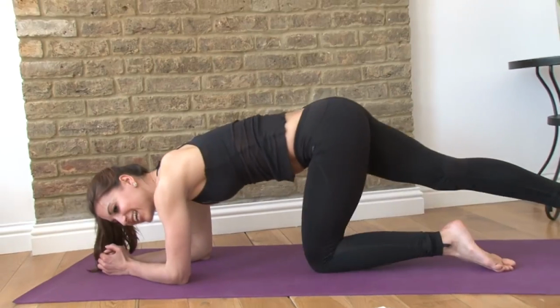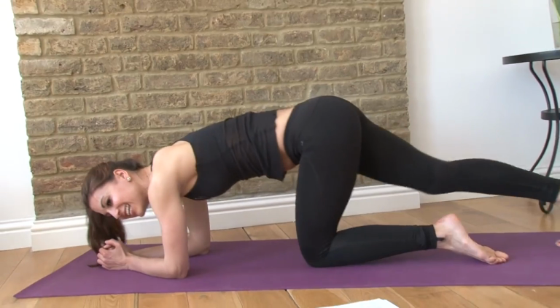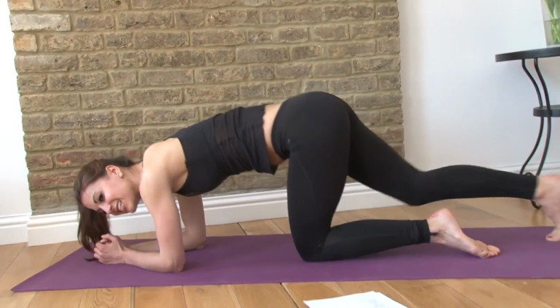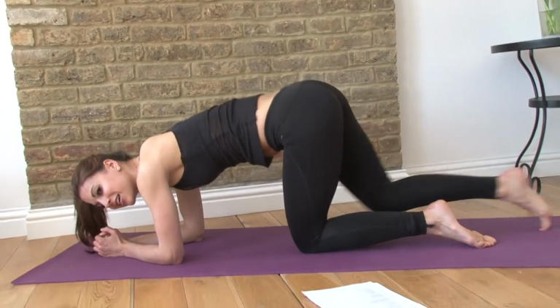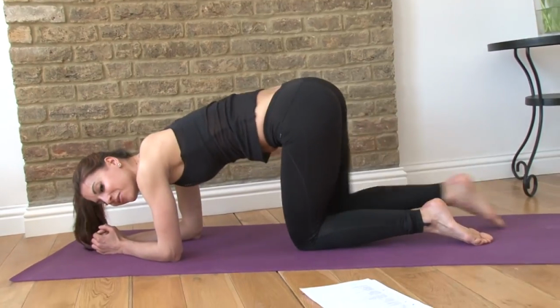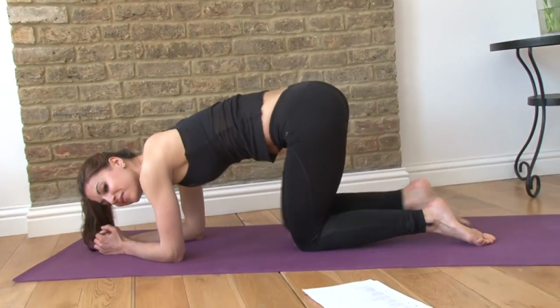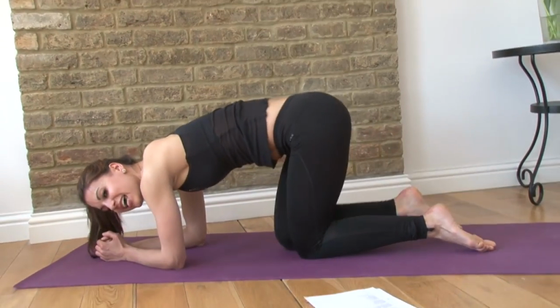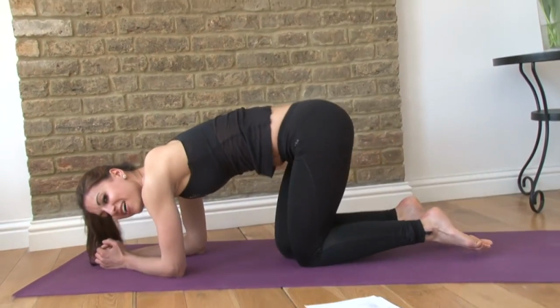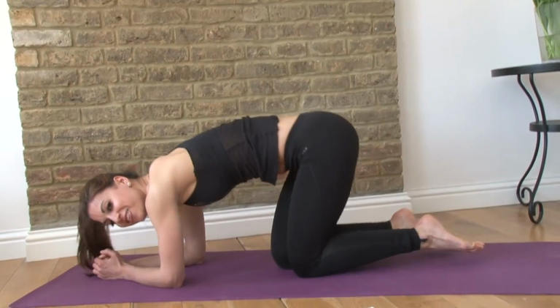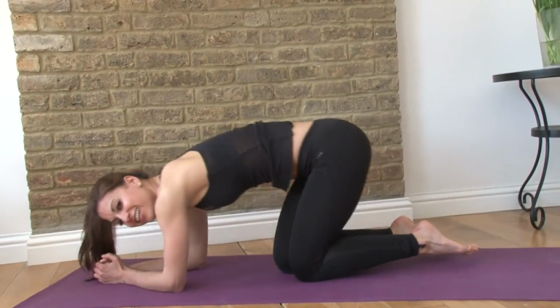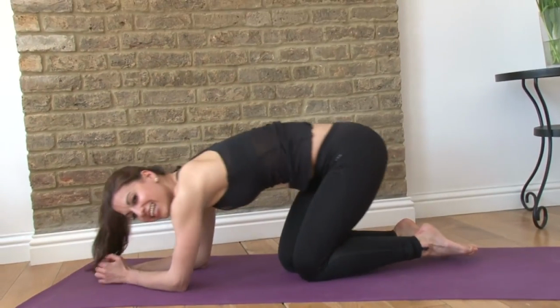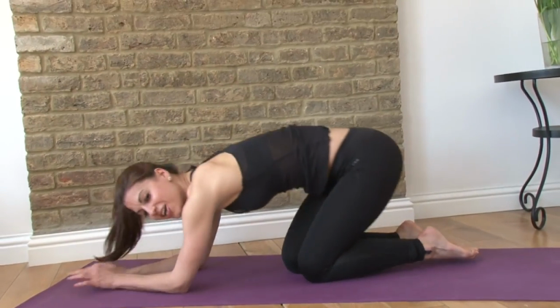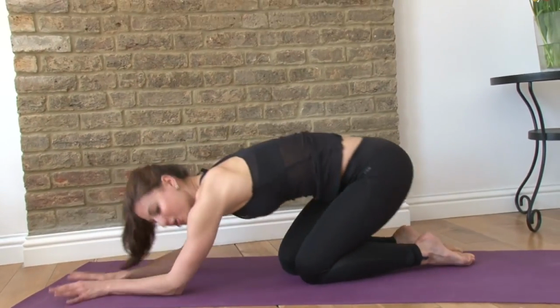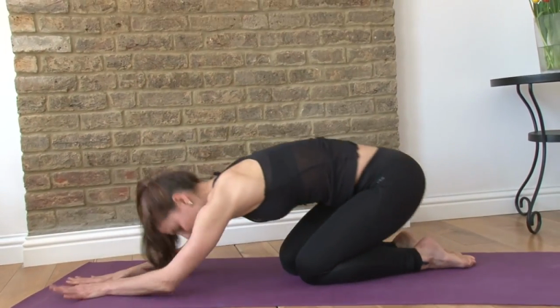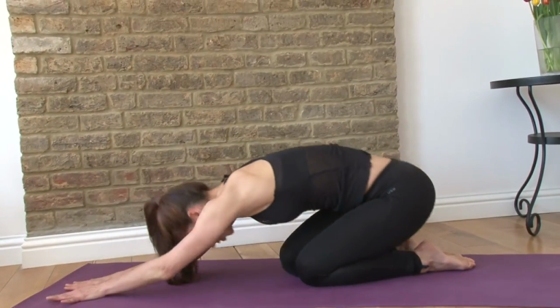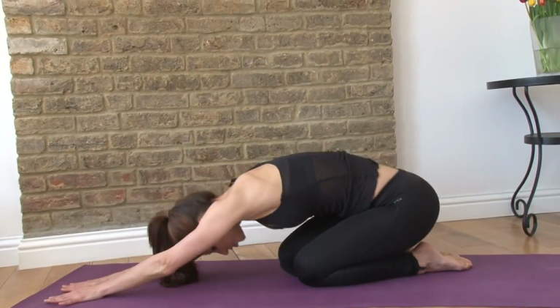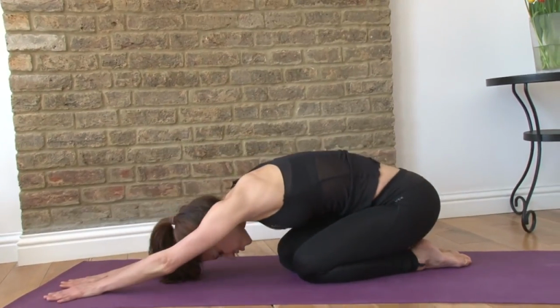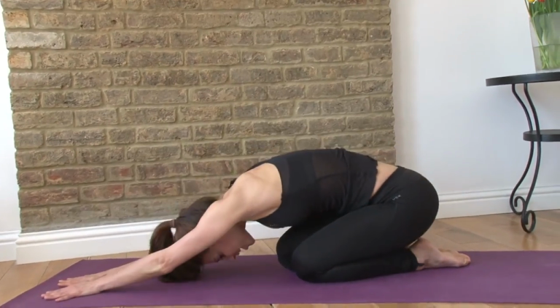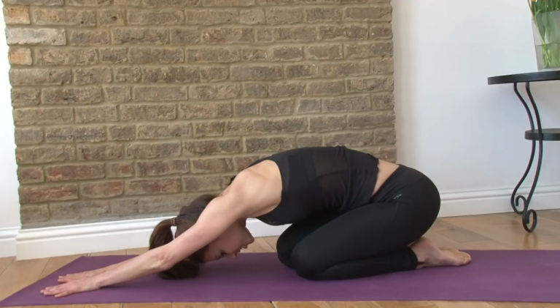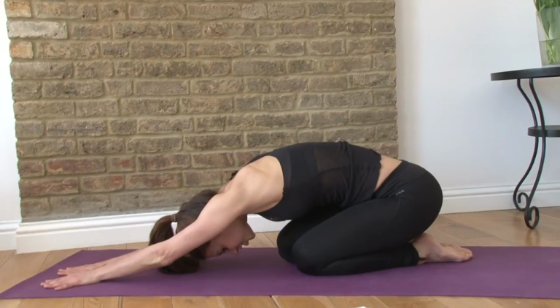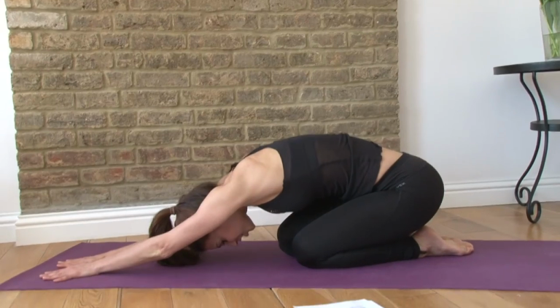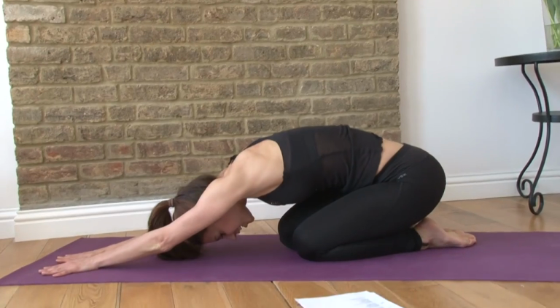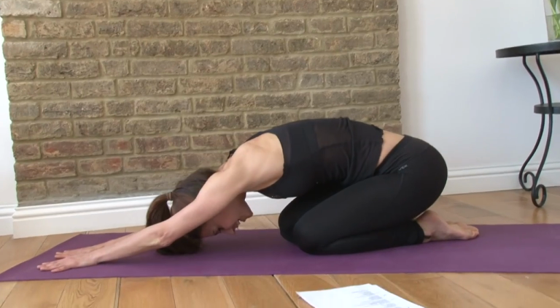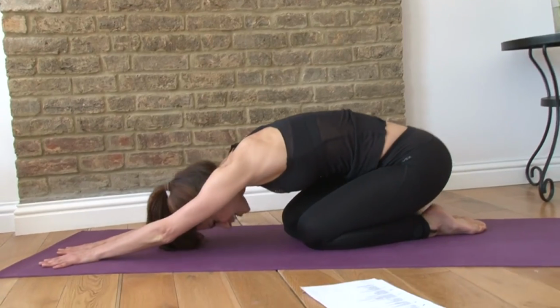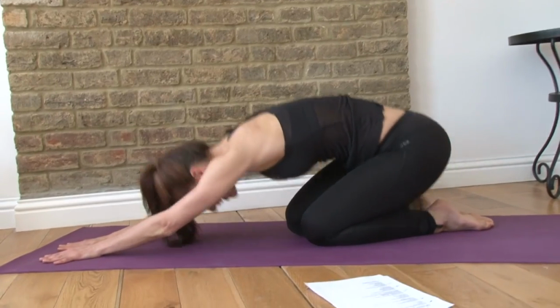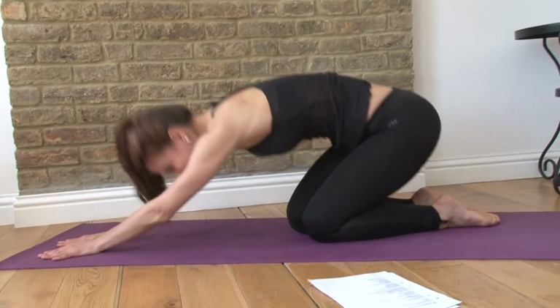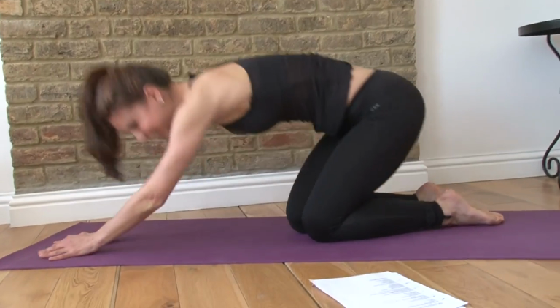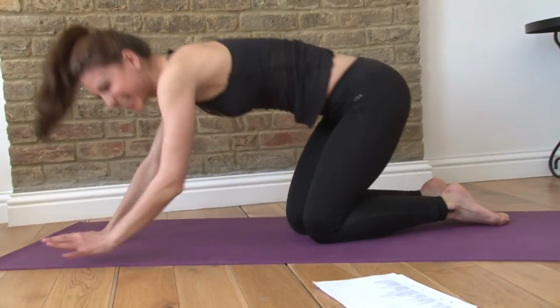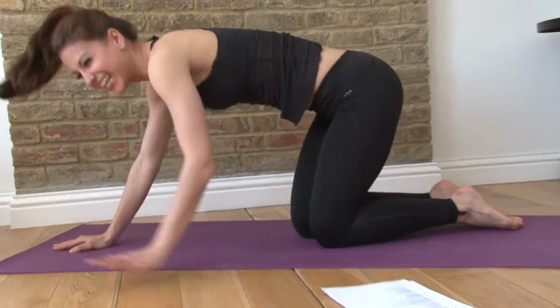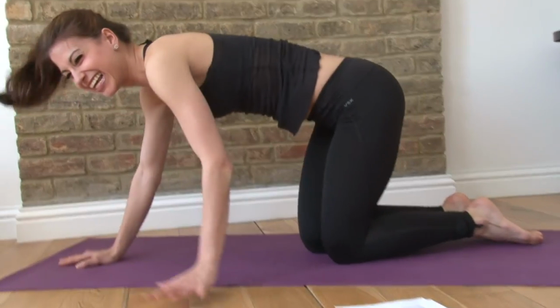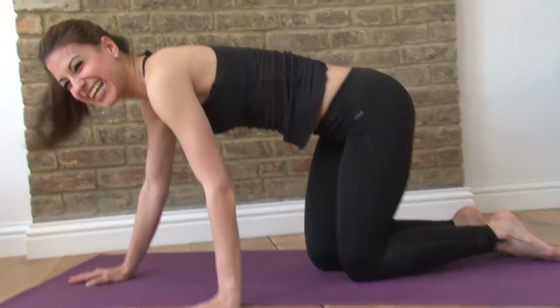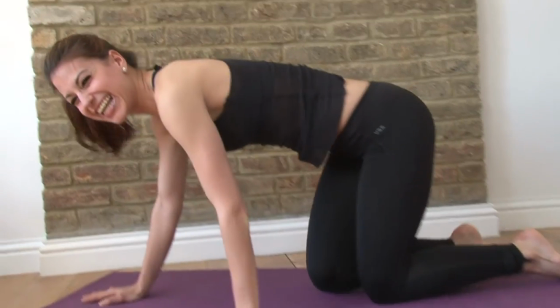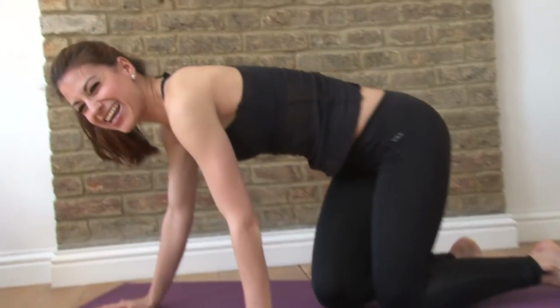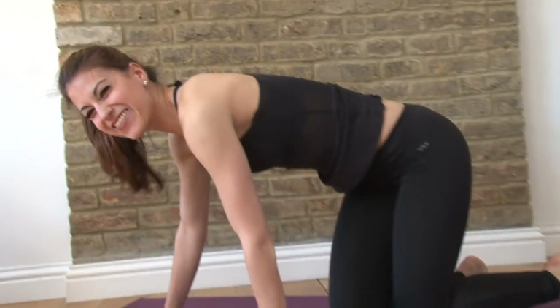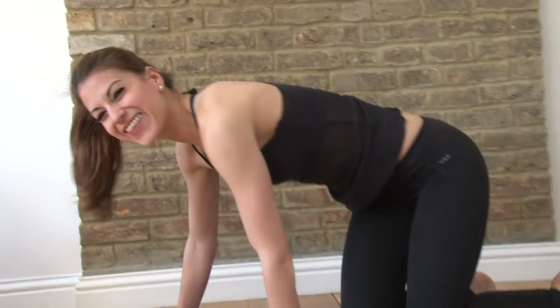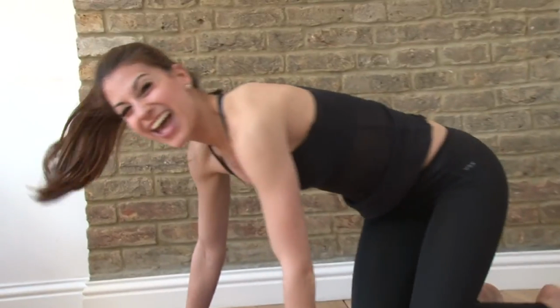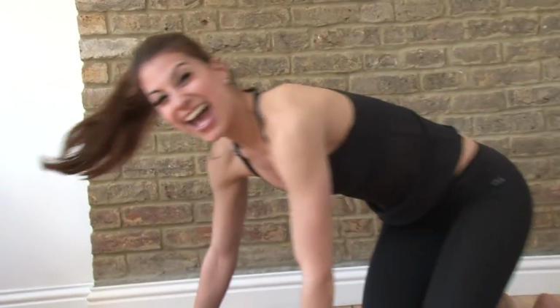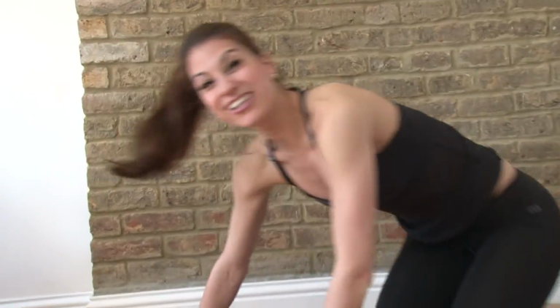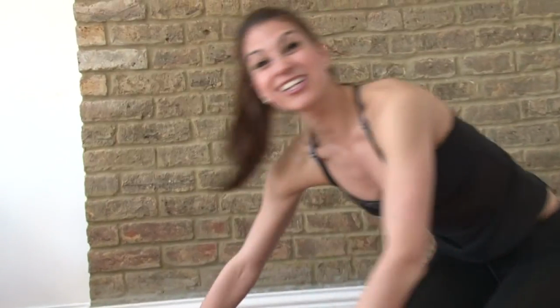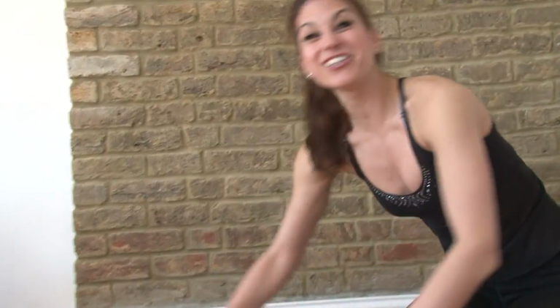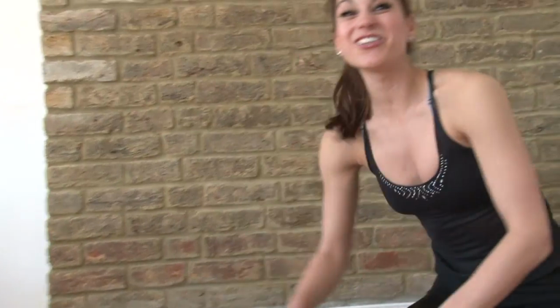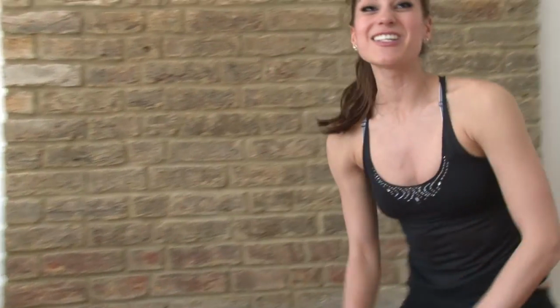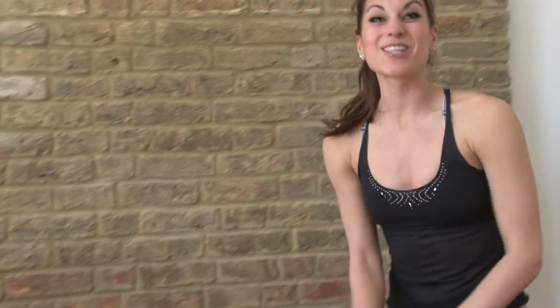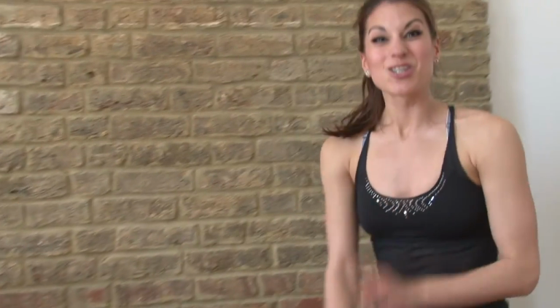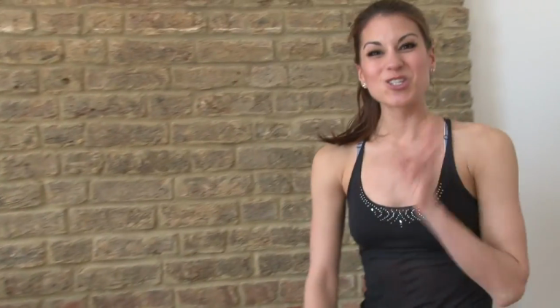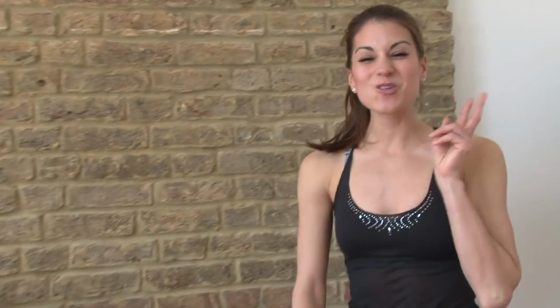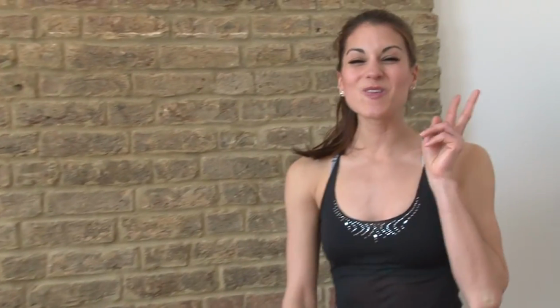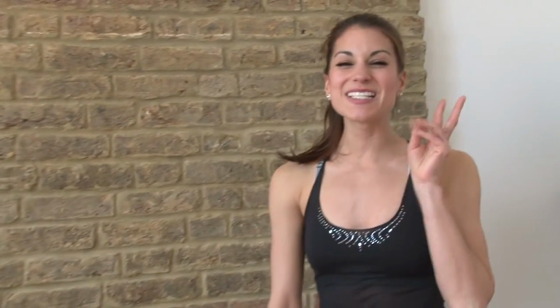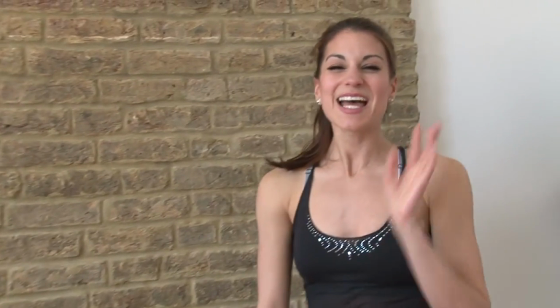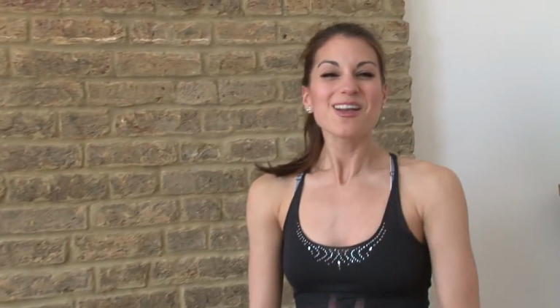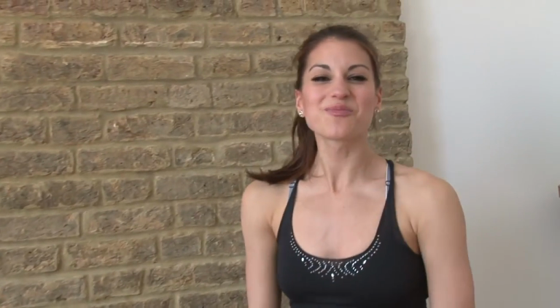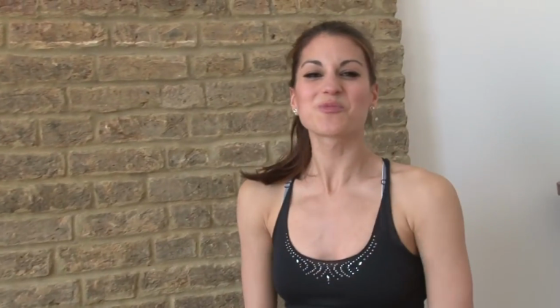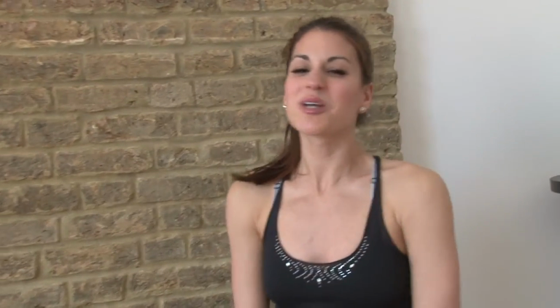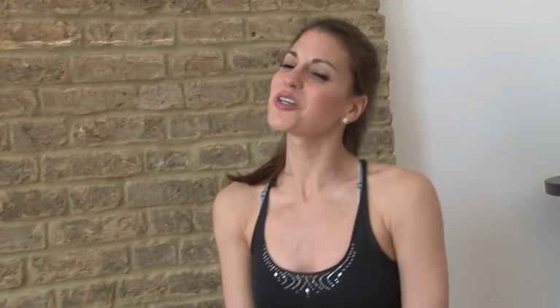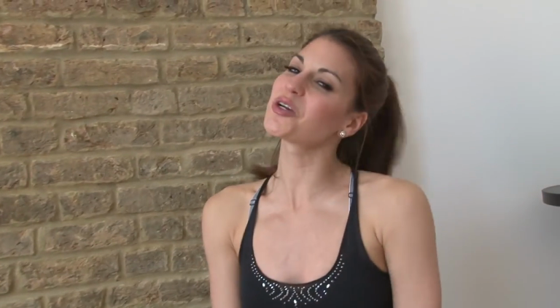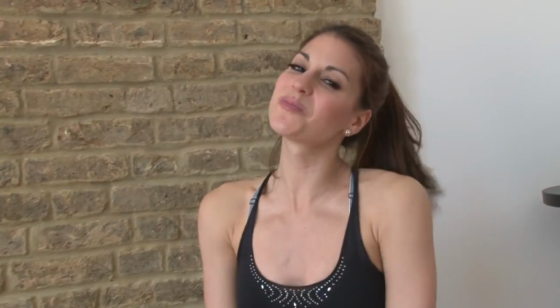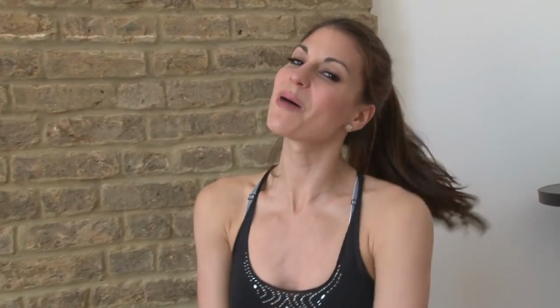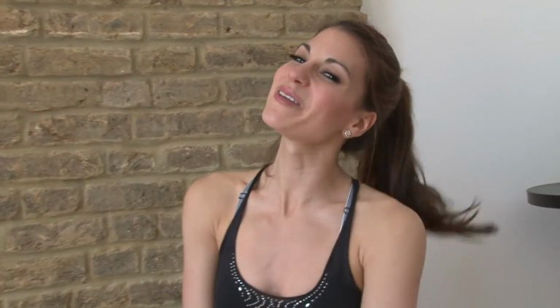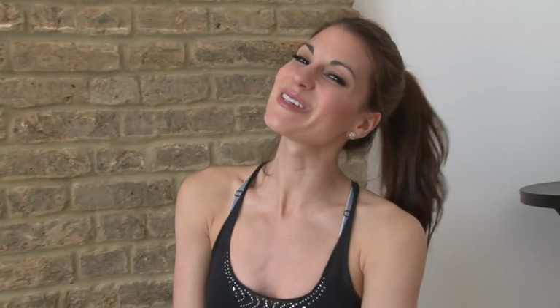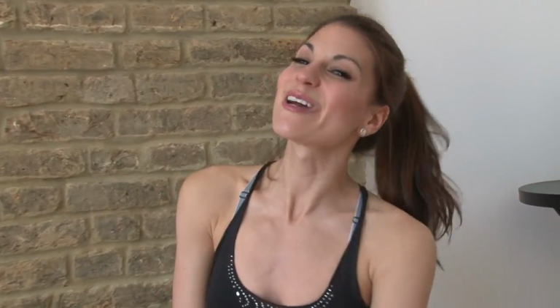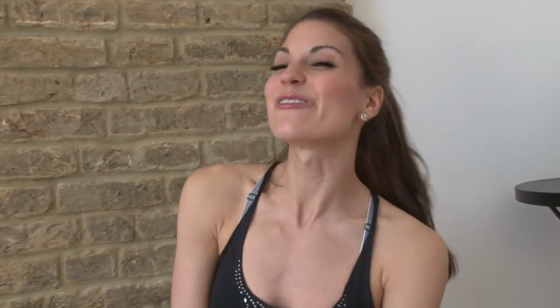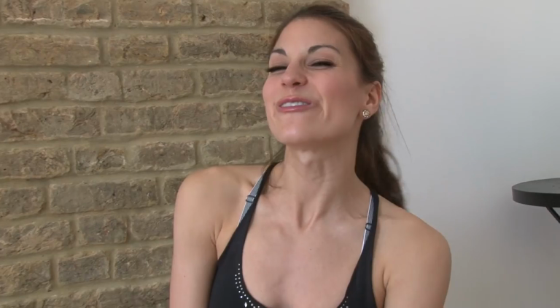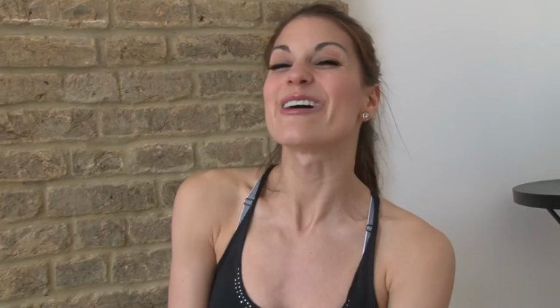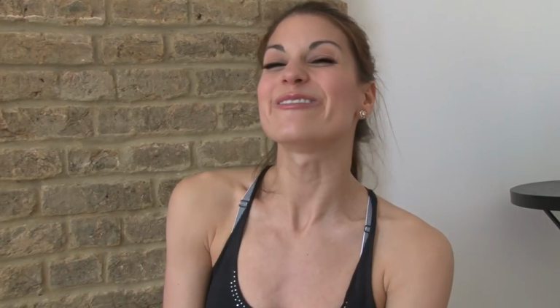Knees come down. Stretch. And you're going to do this two more times, because your abdominals are forever.